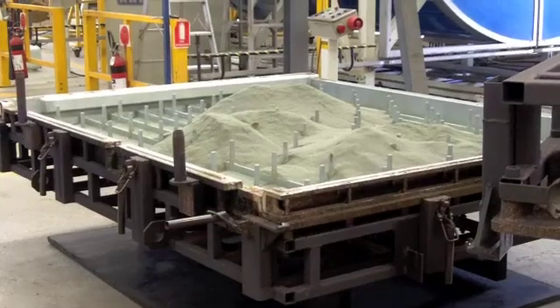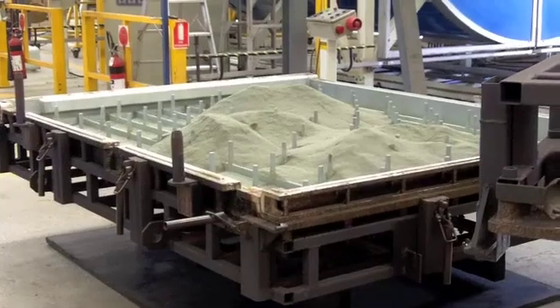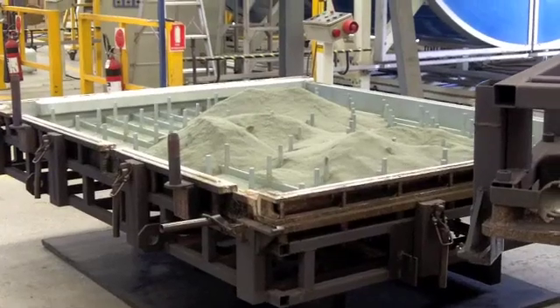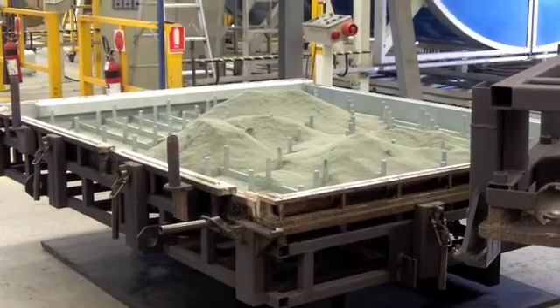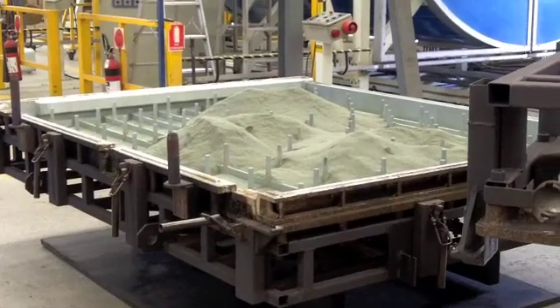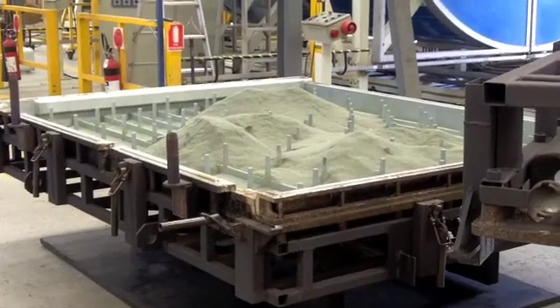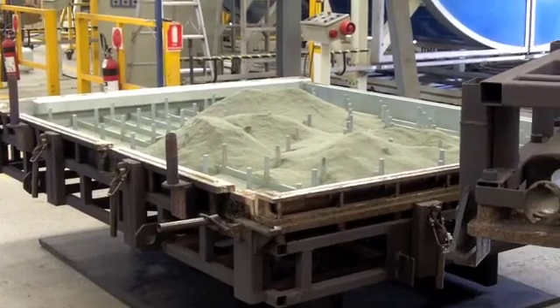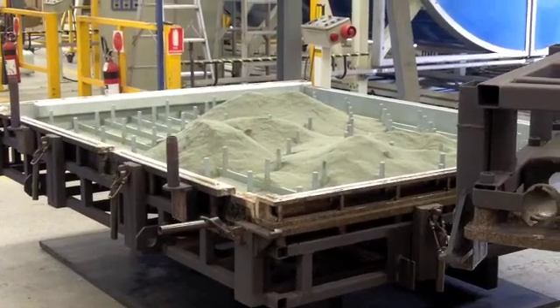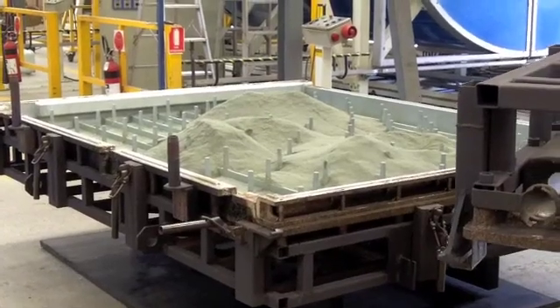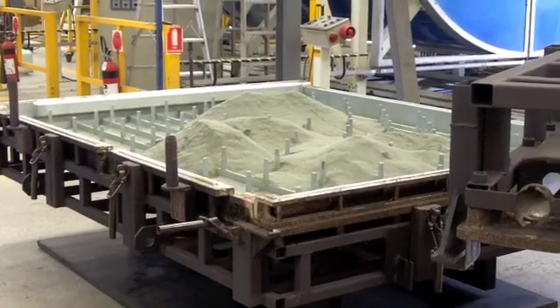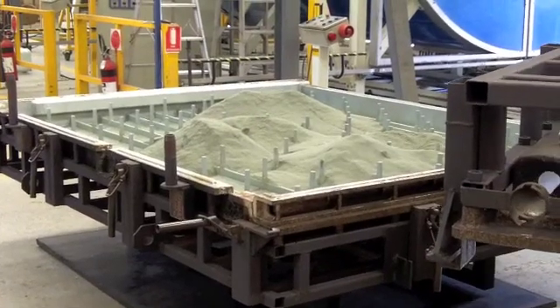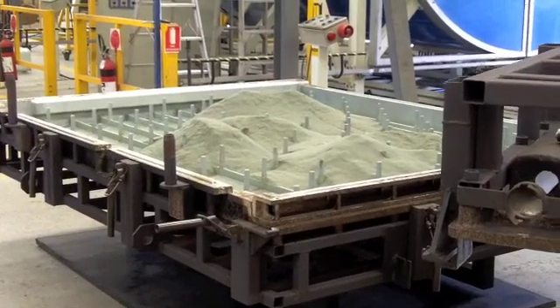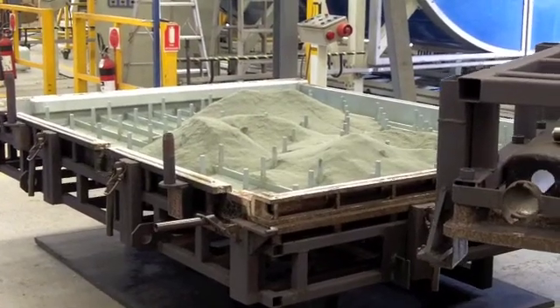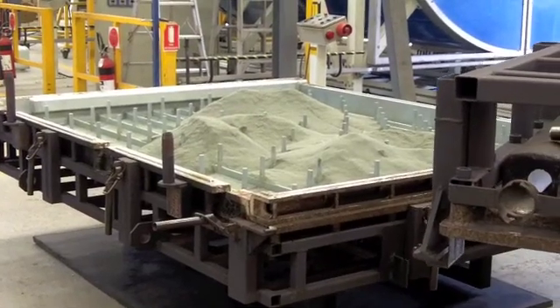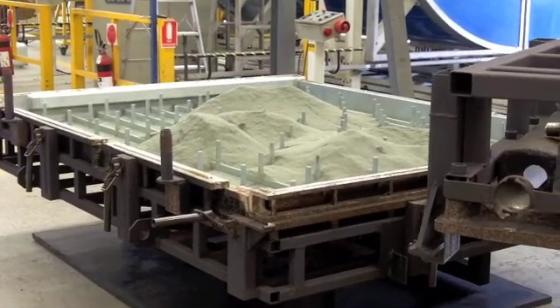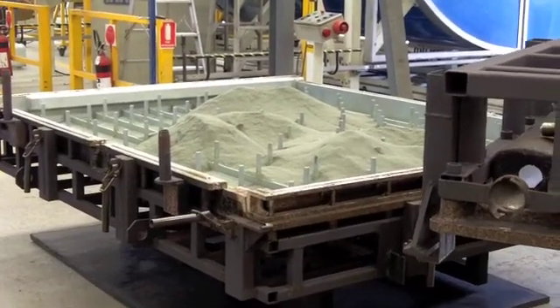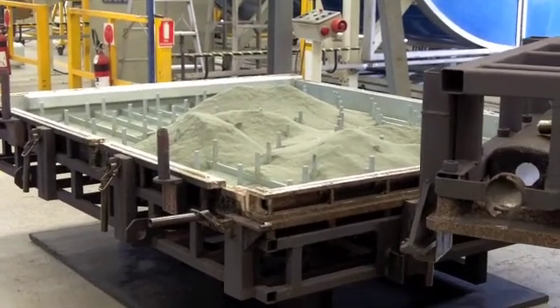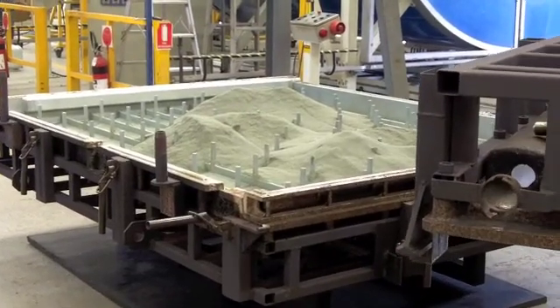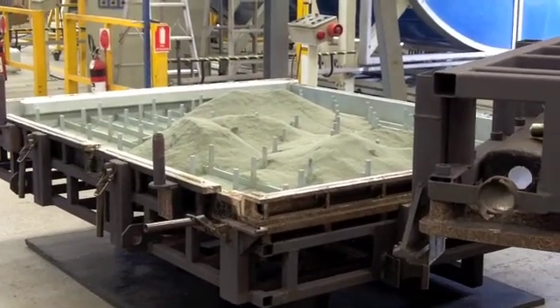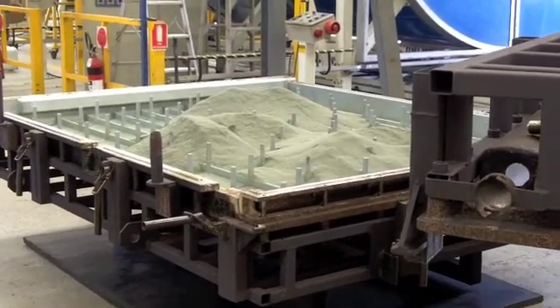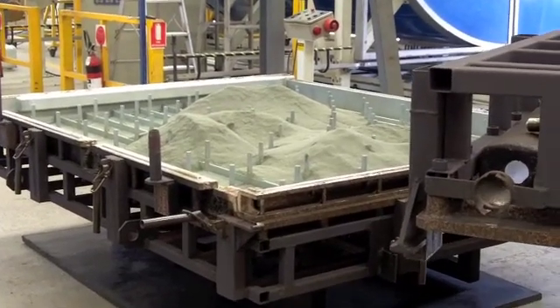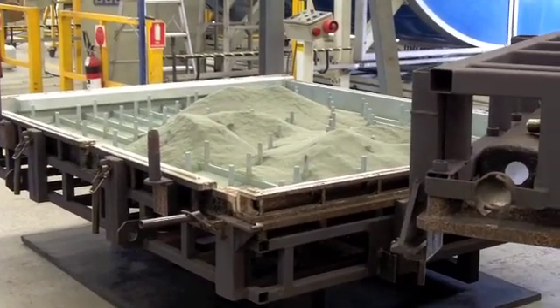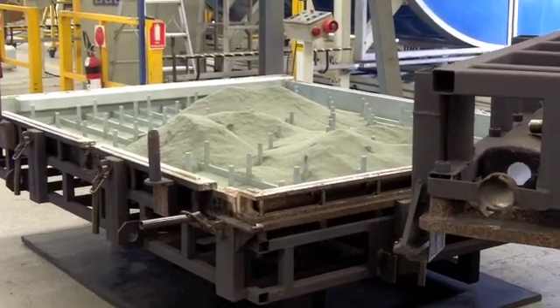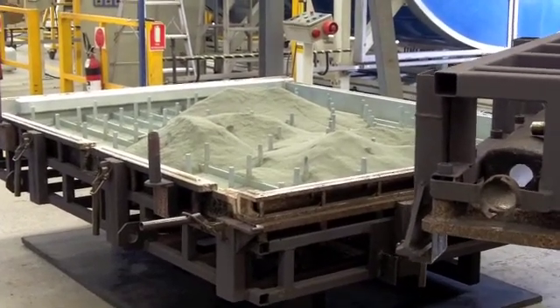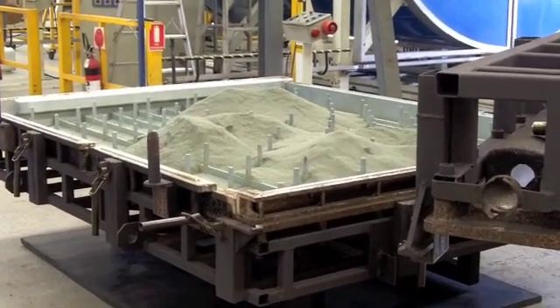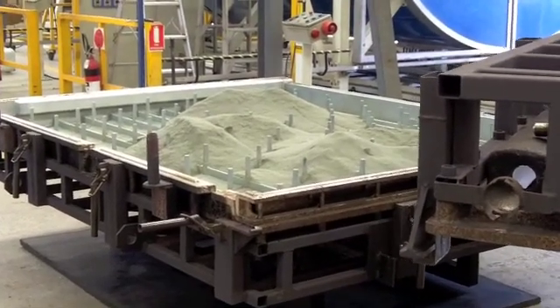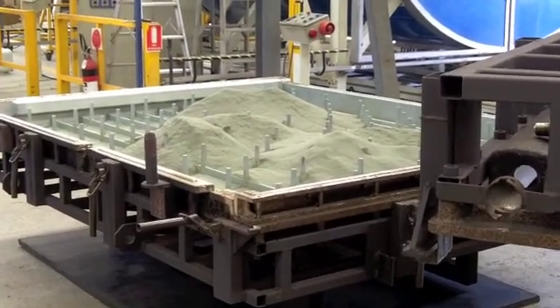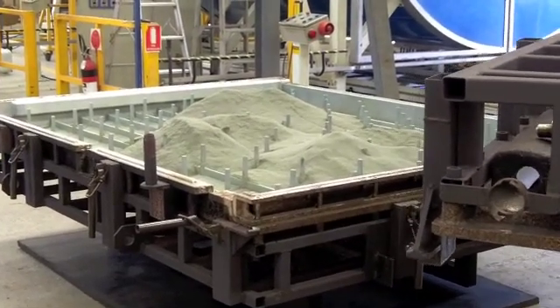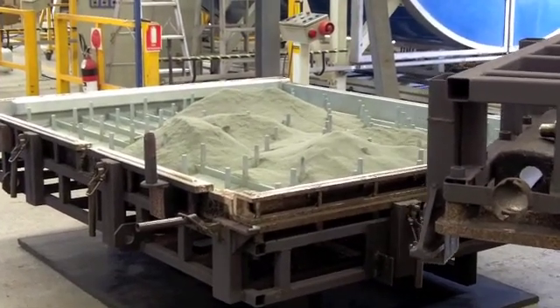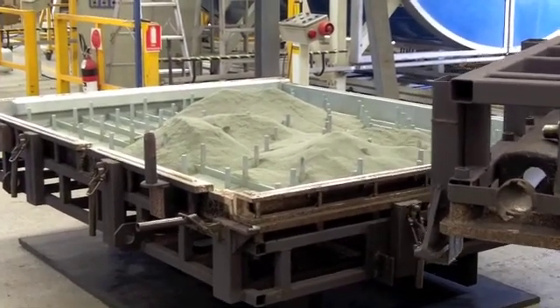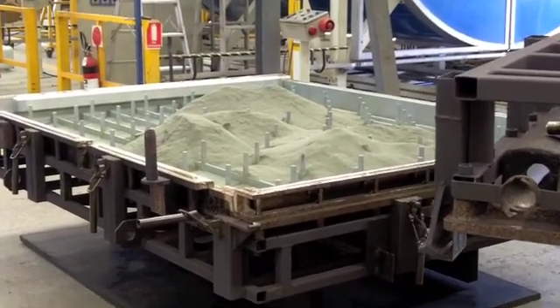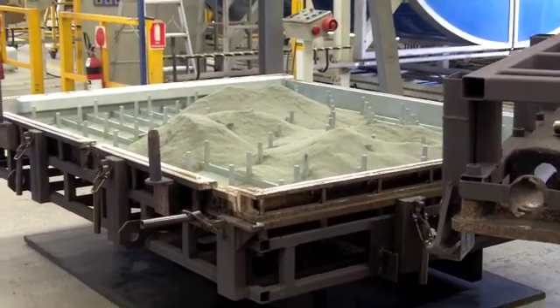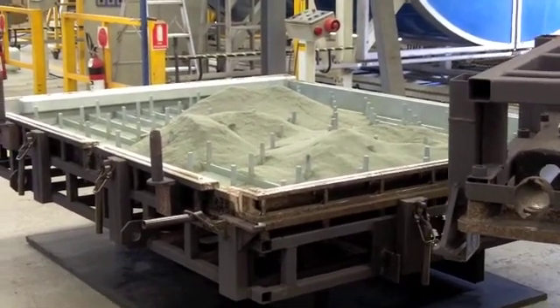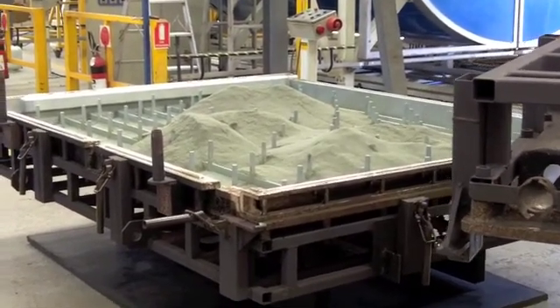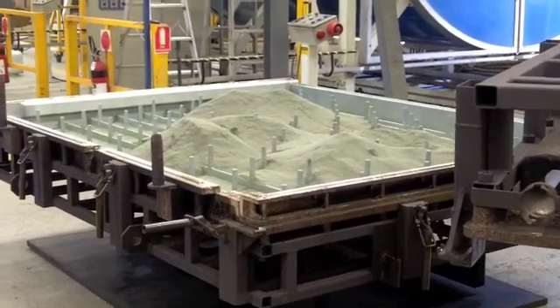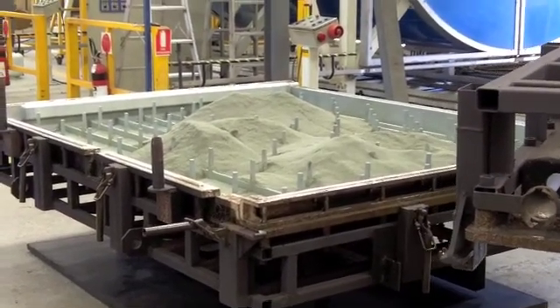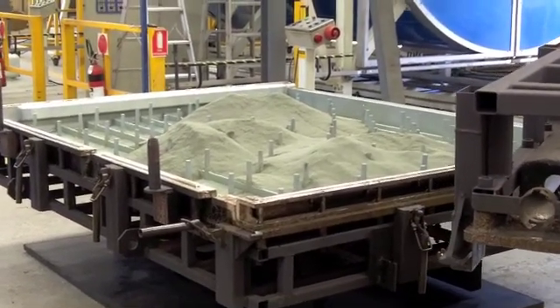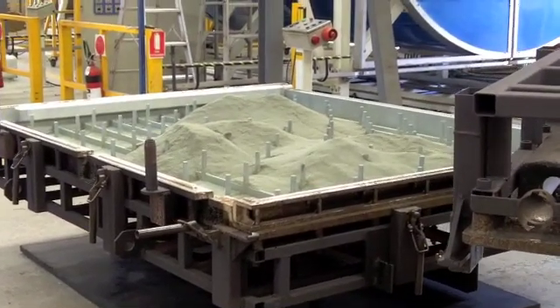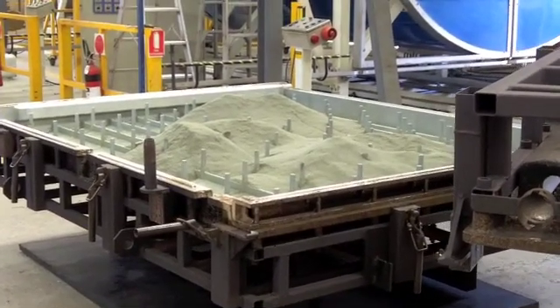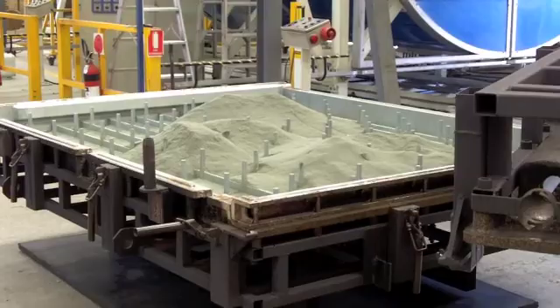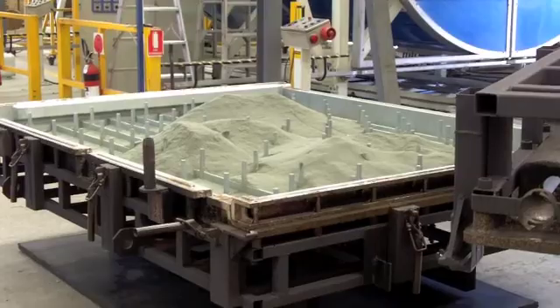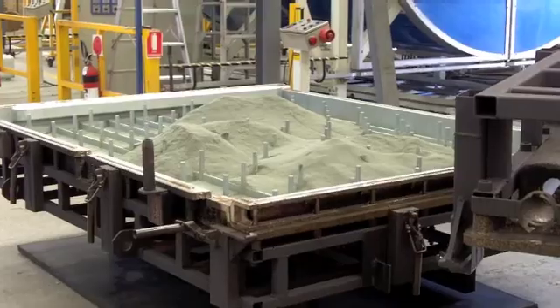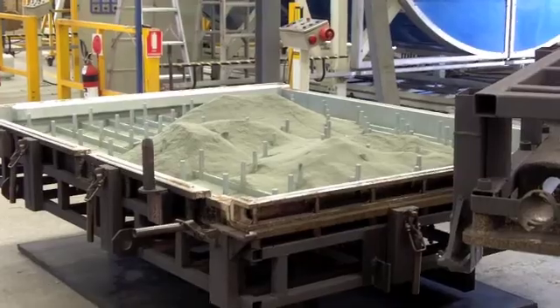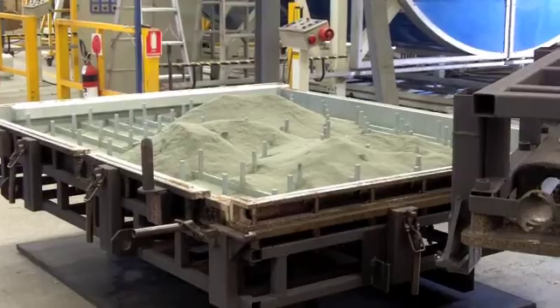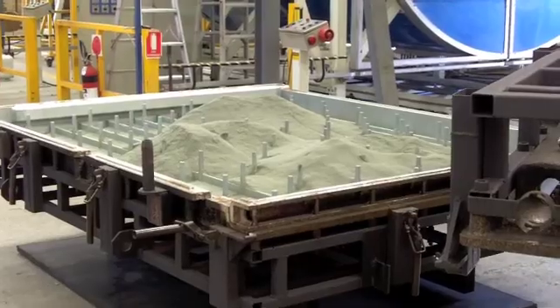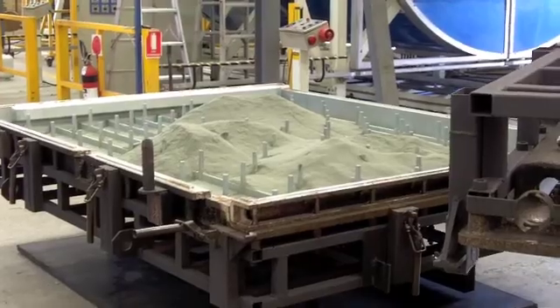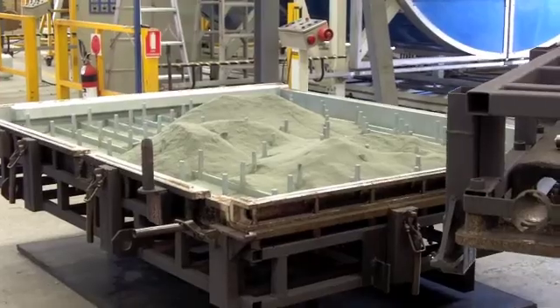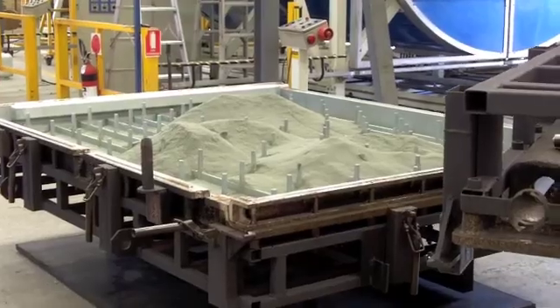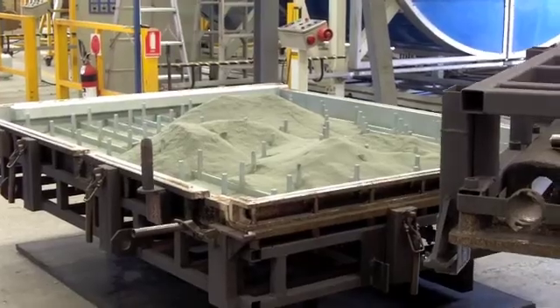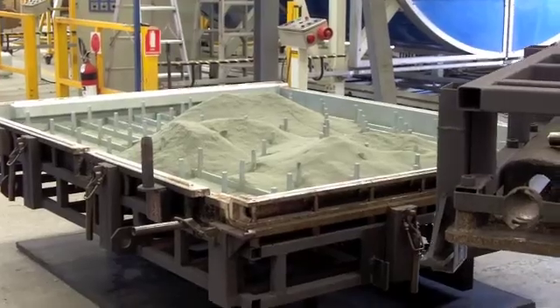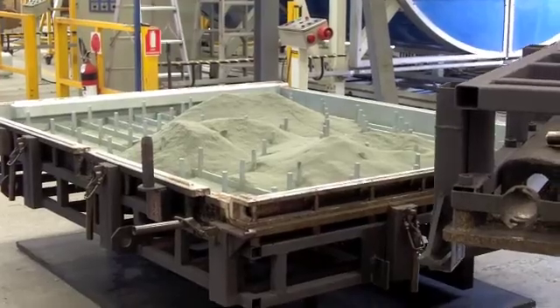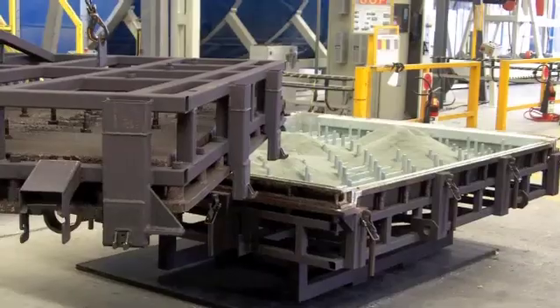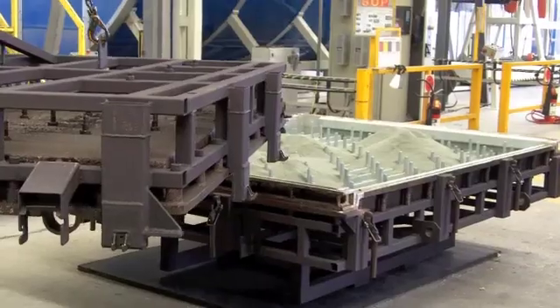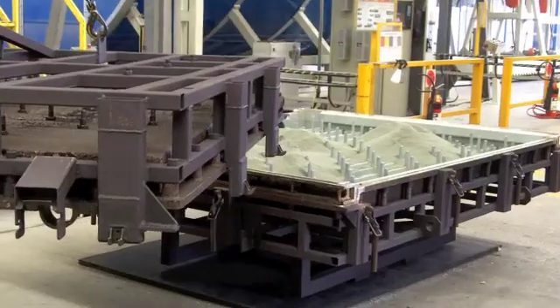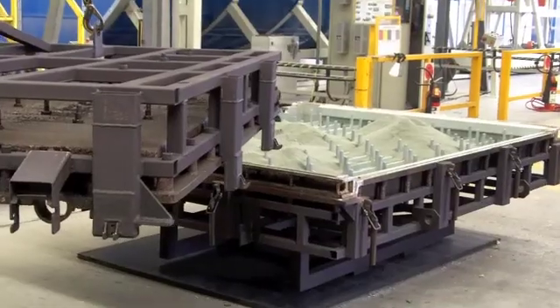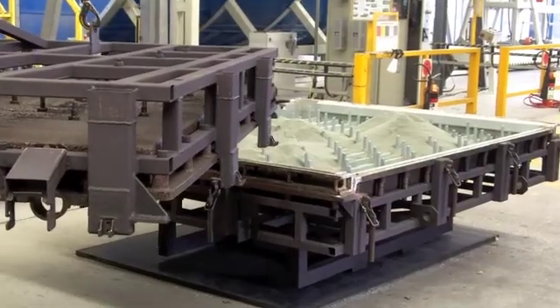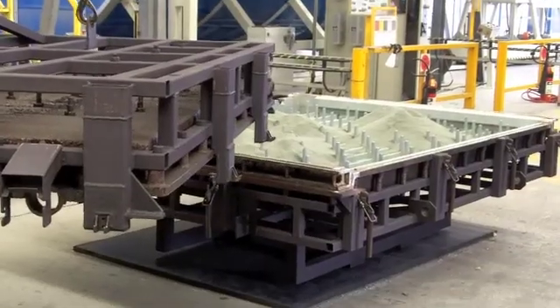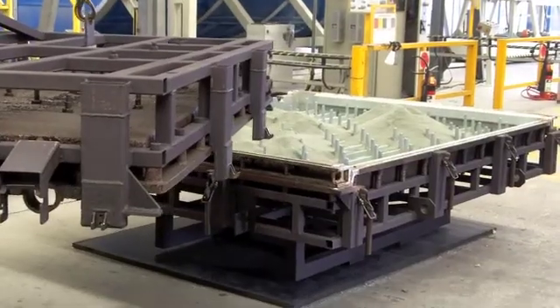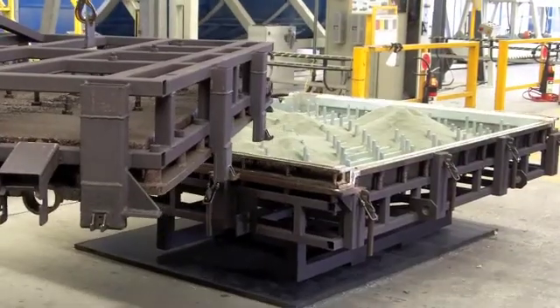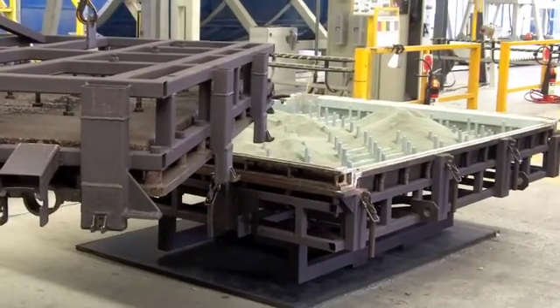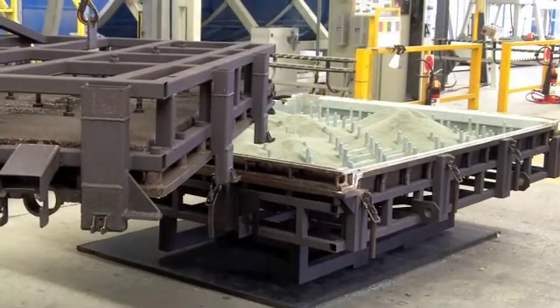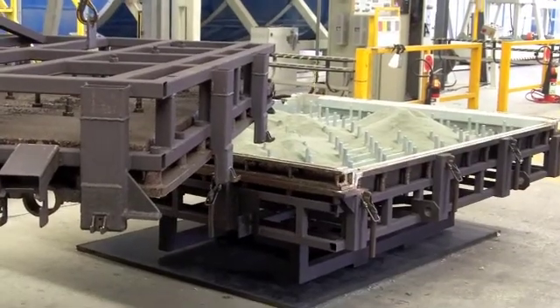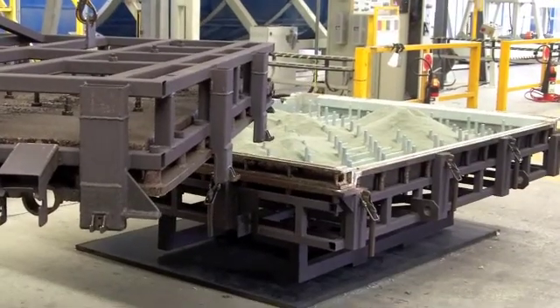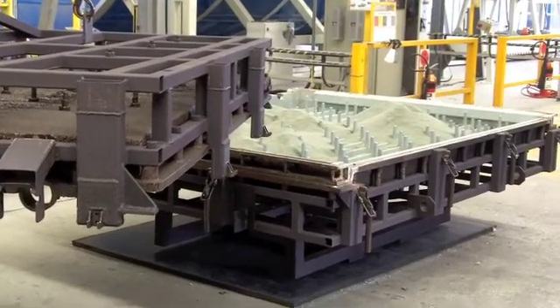Today we are in the Thin Tank factory located in Regency Park of Adelaide, where the complete range of Thin Tanks are manufactured.